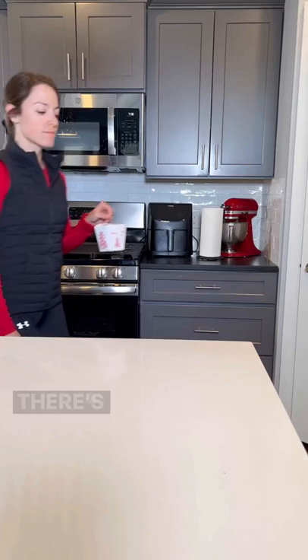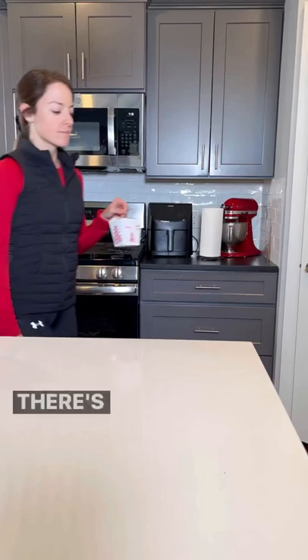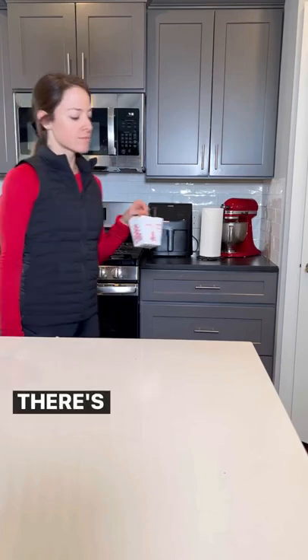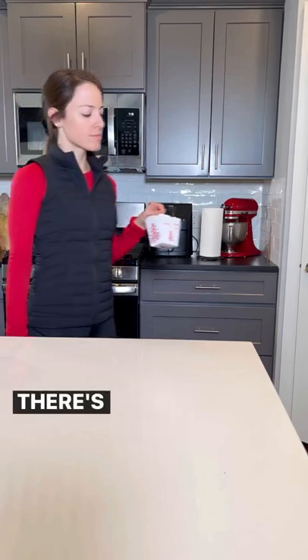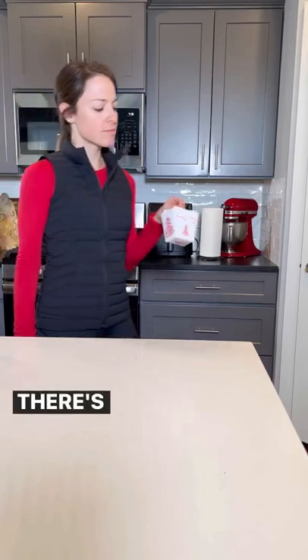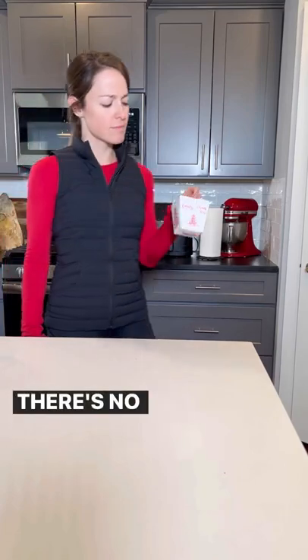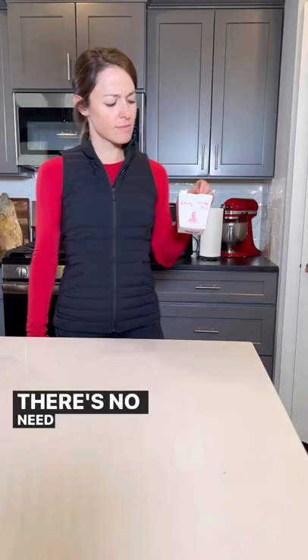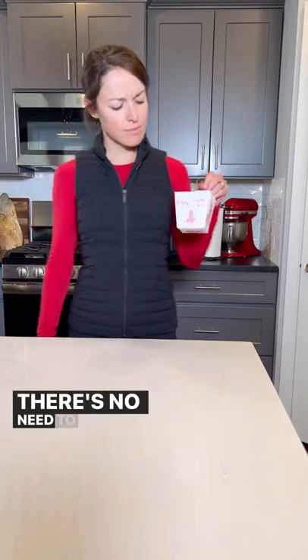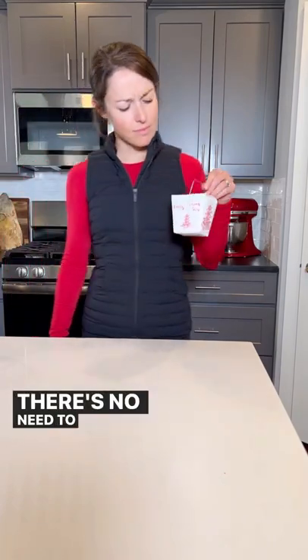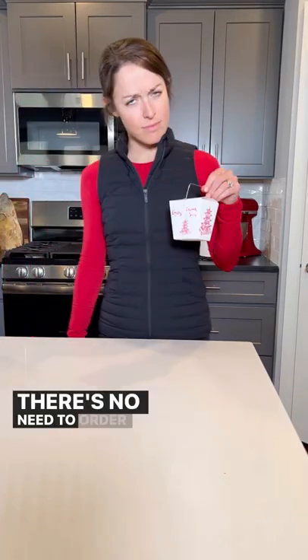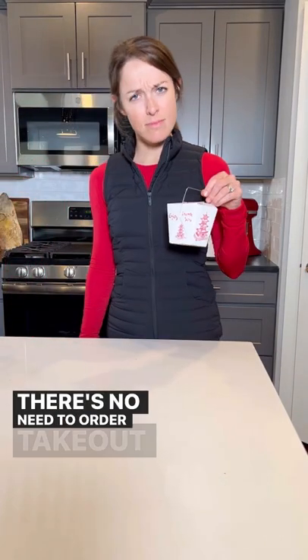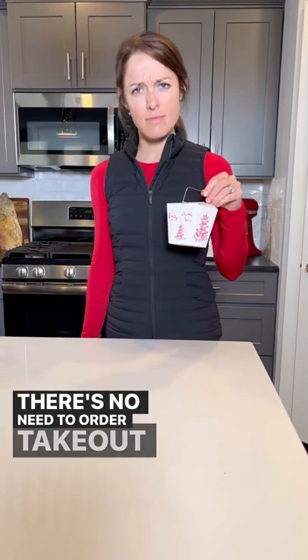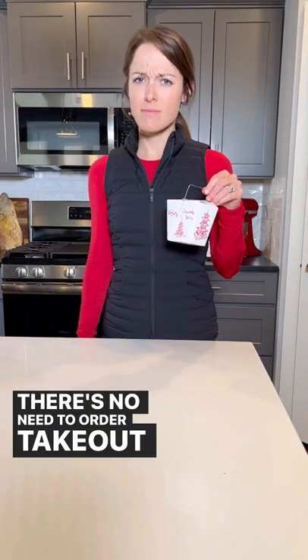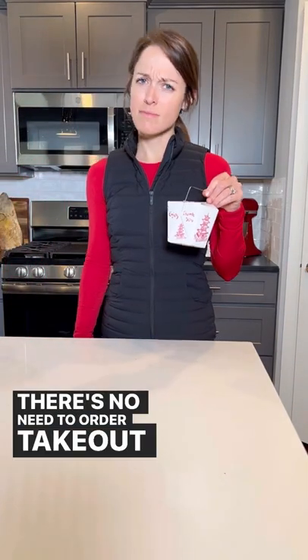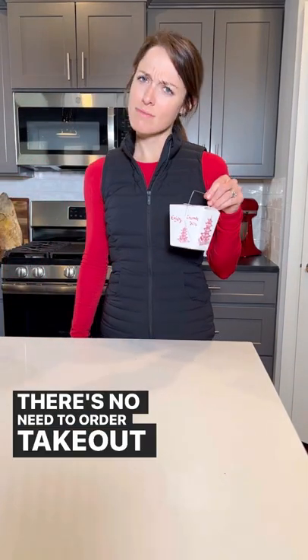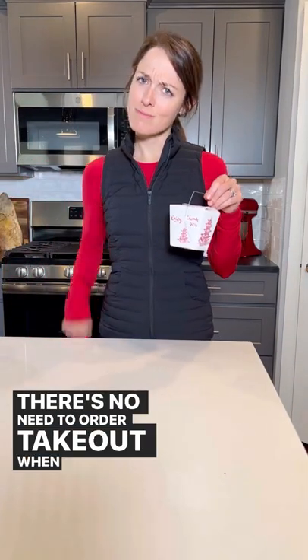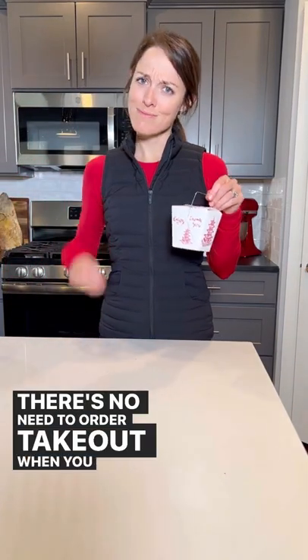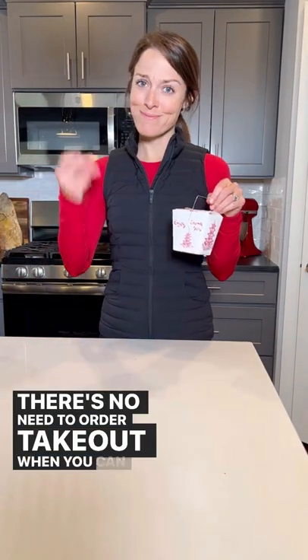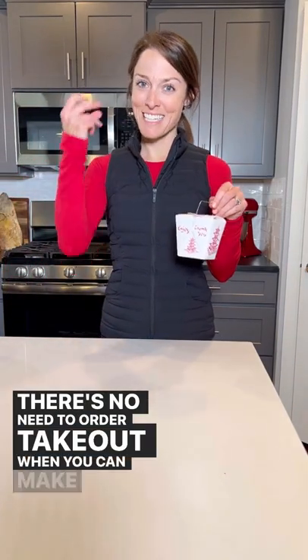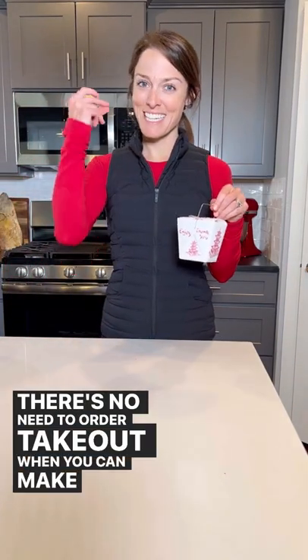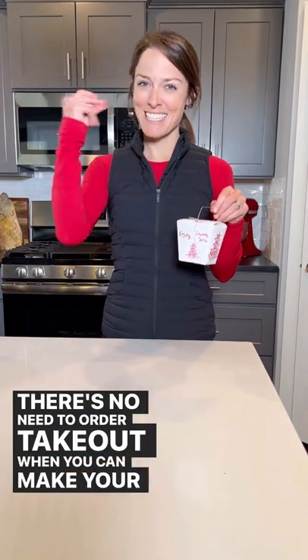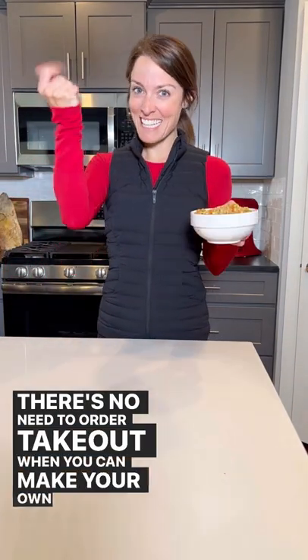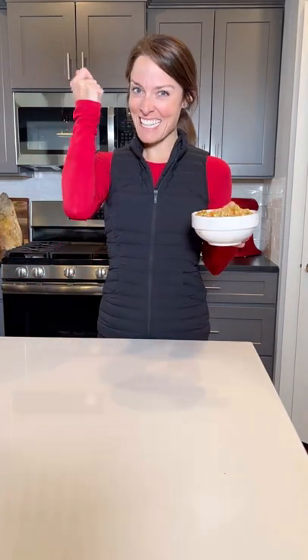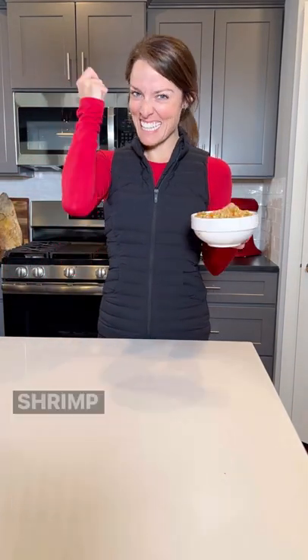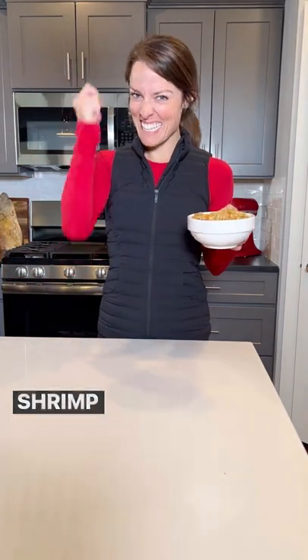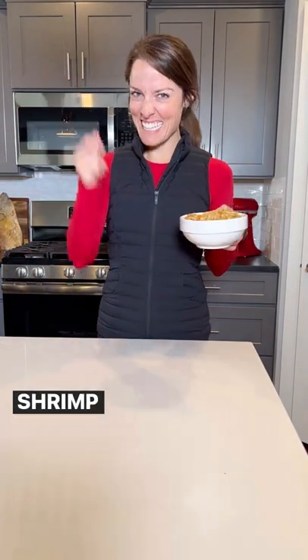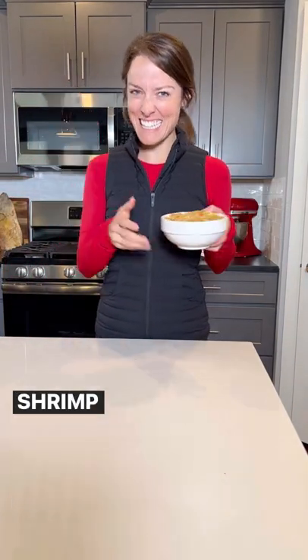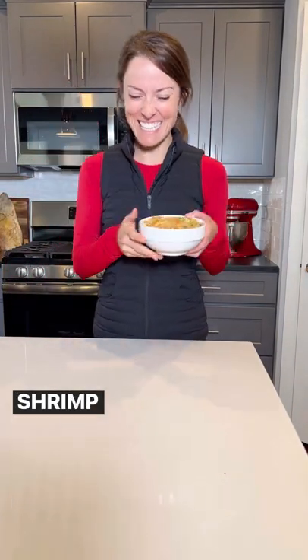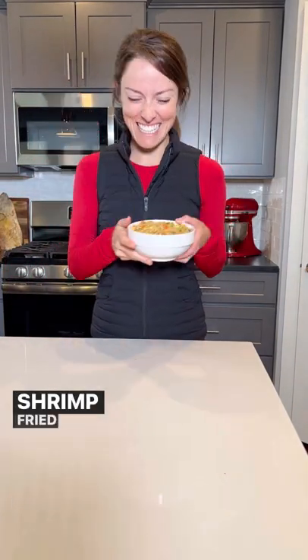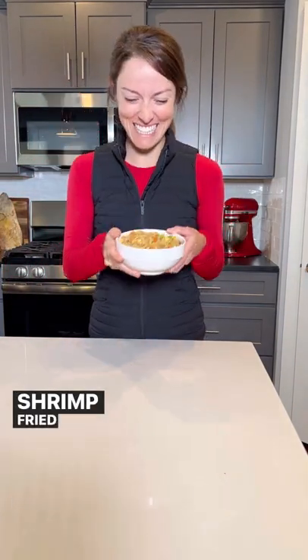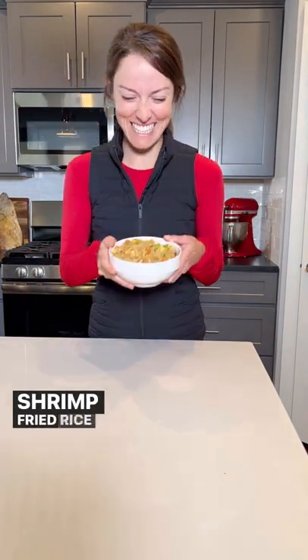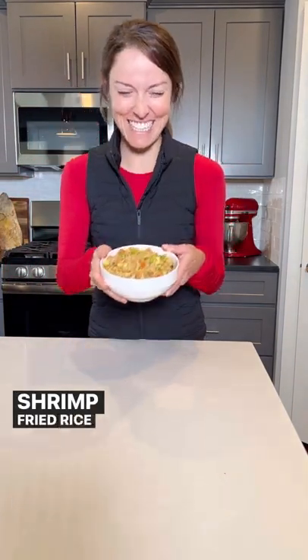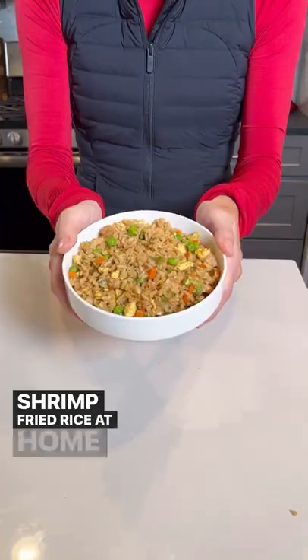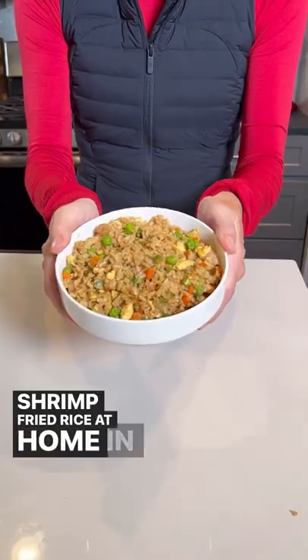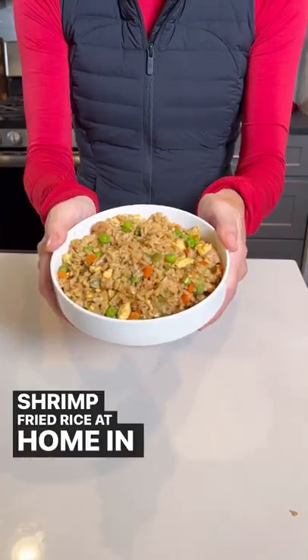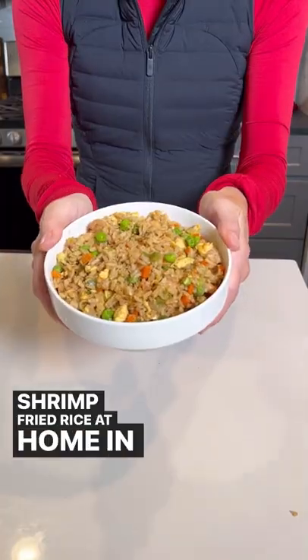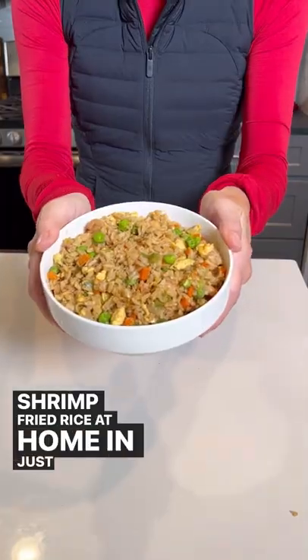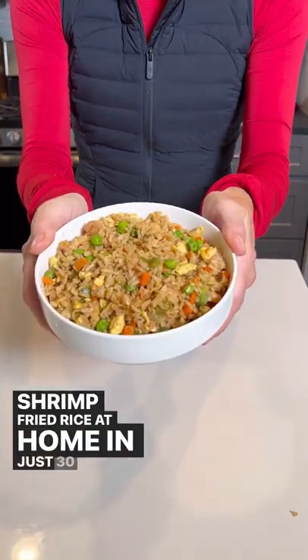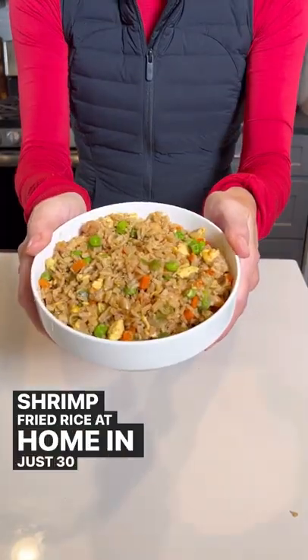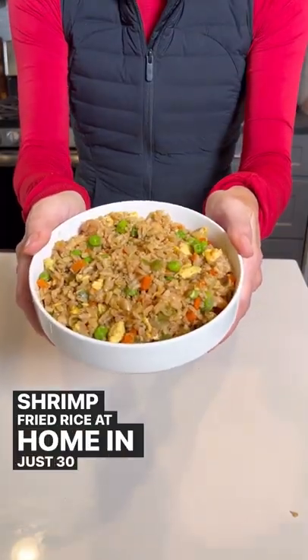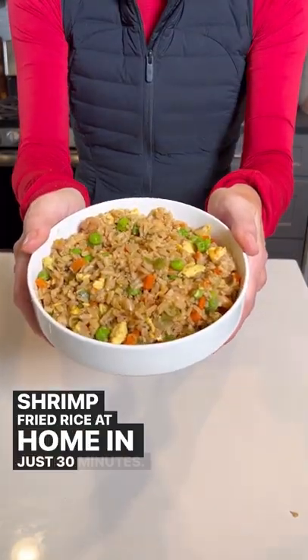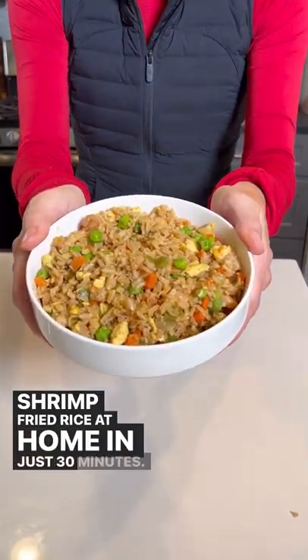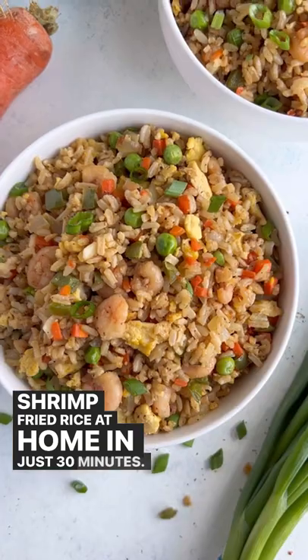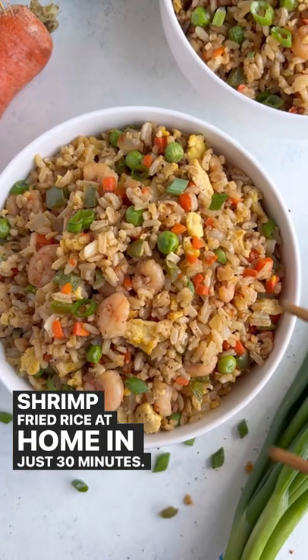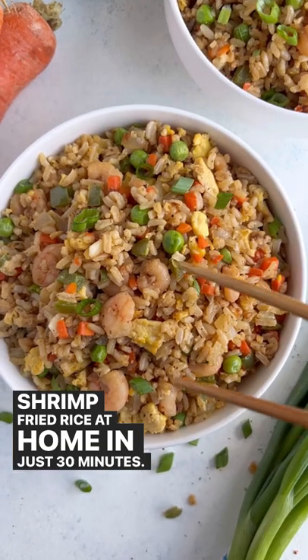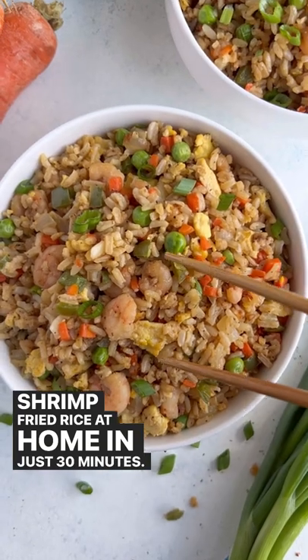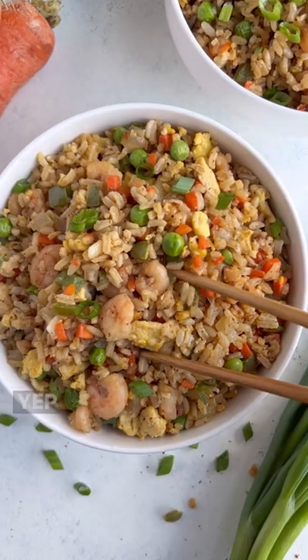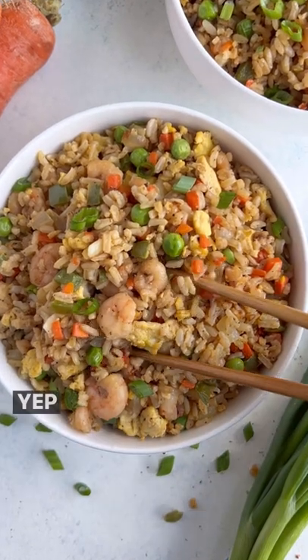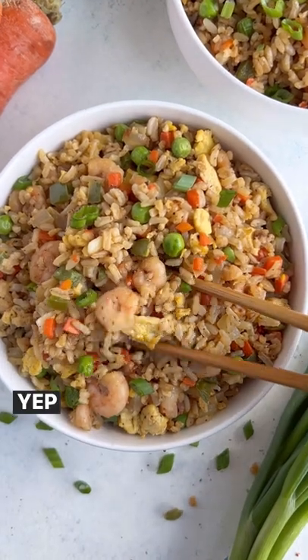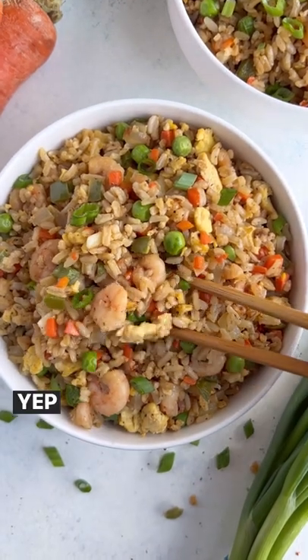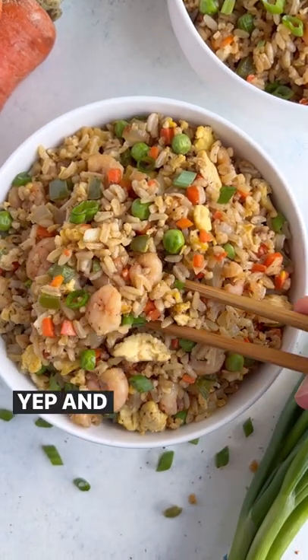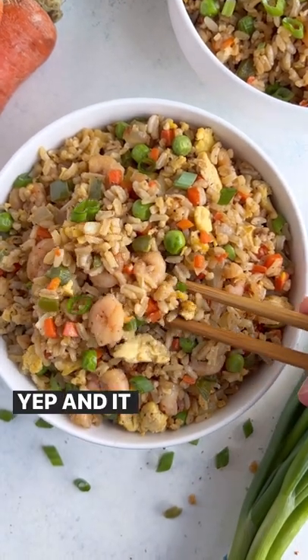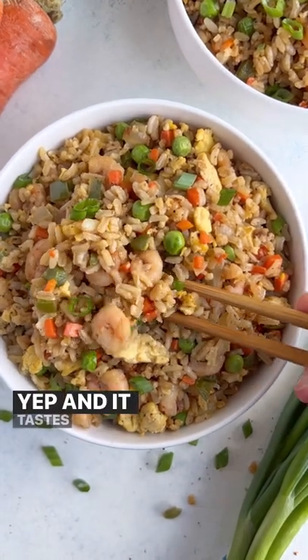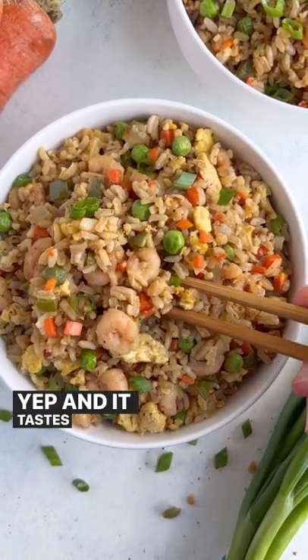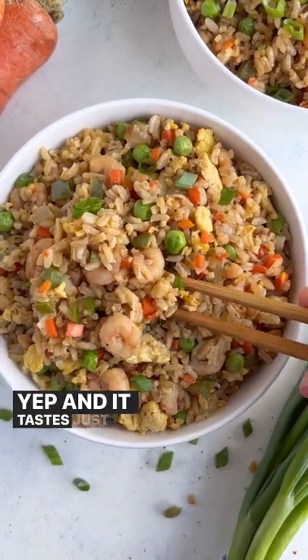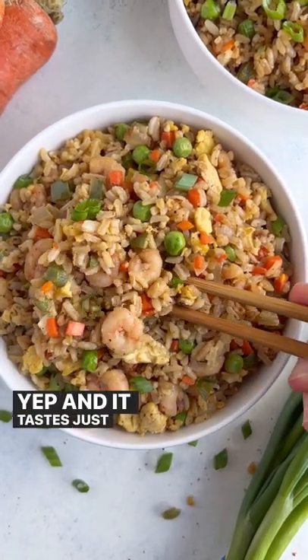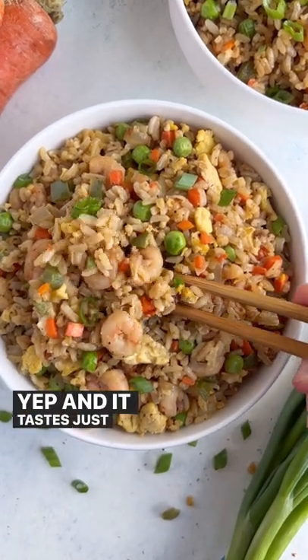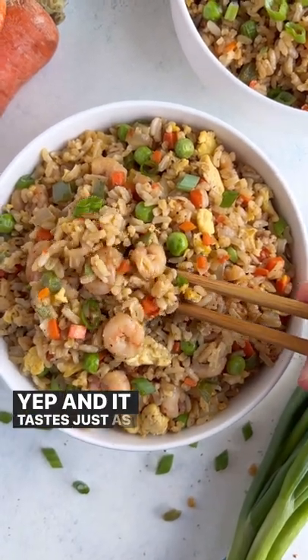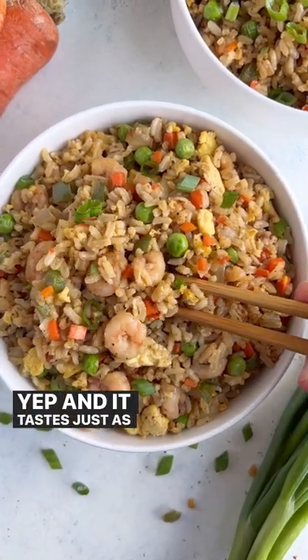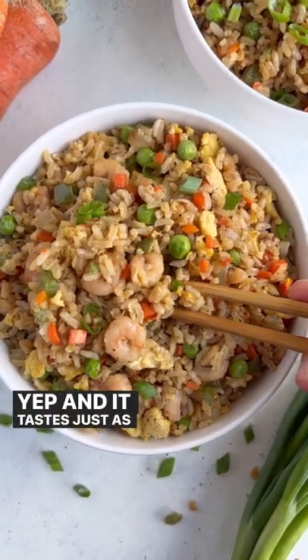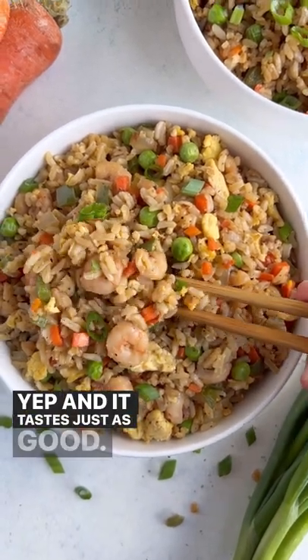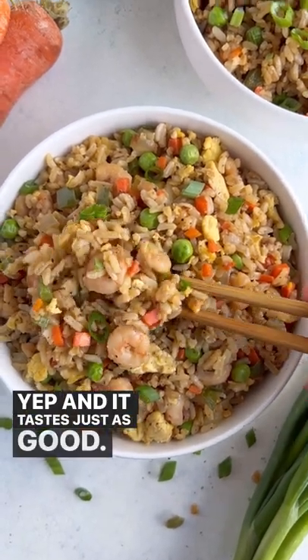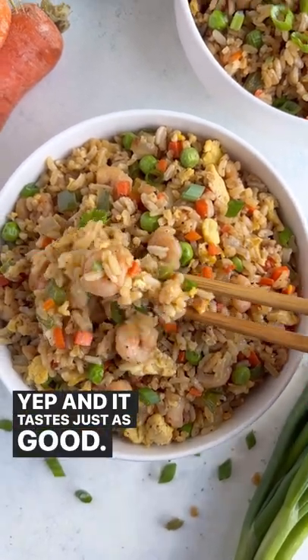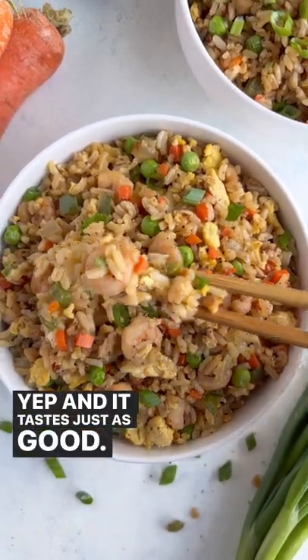There's no need to order takeout when you can make your own shrimp fried rice at home in just 30 minutes. Yep, and it tastes just as good.